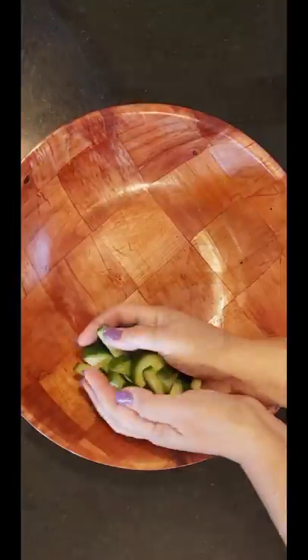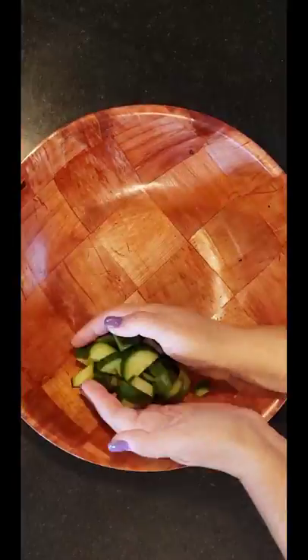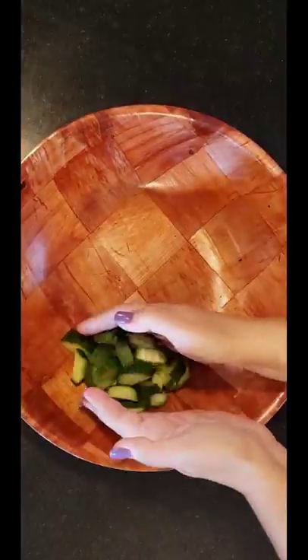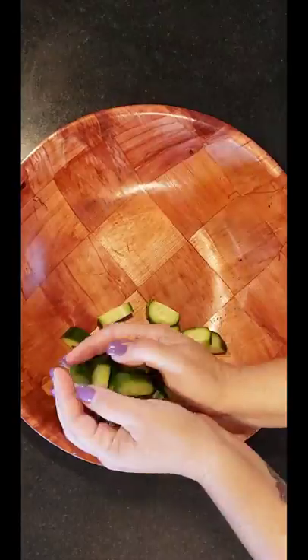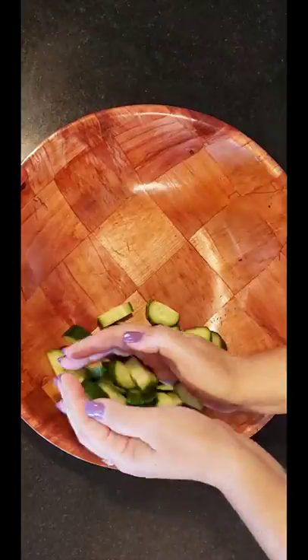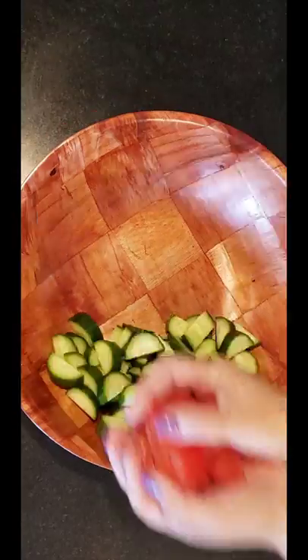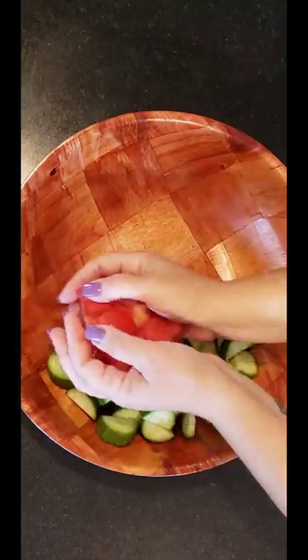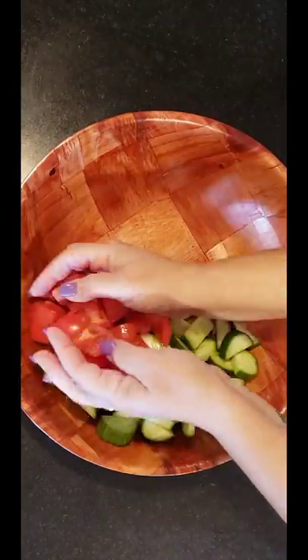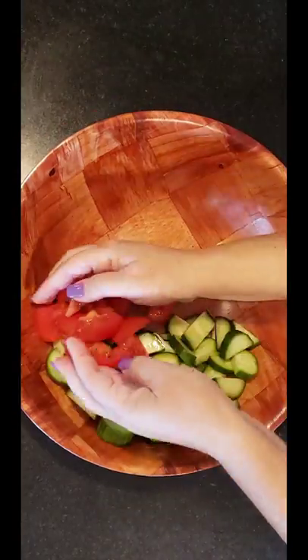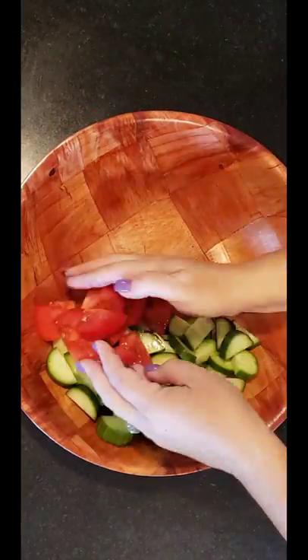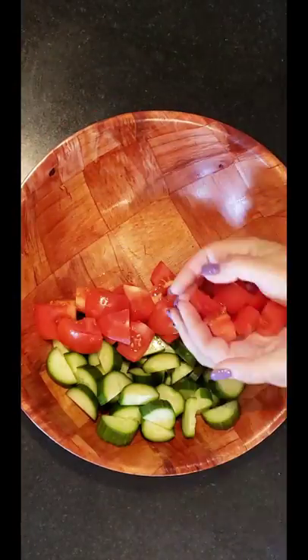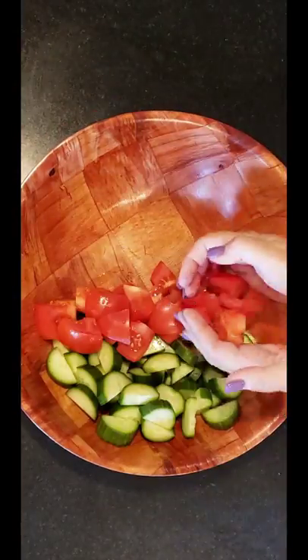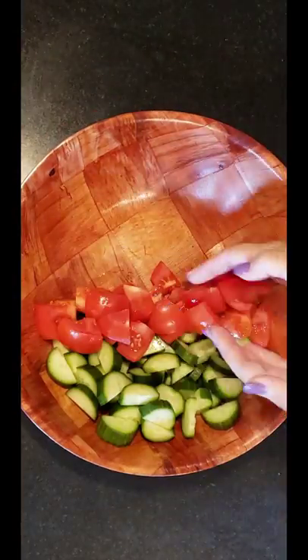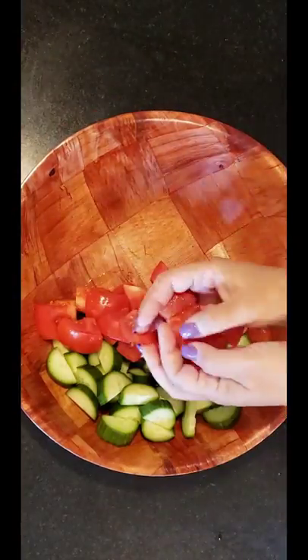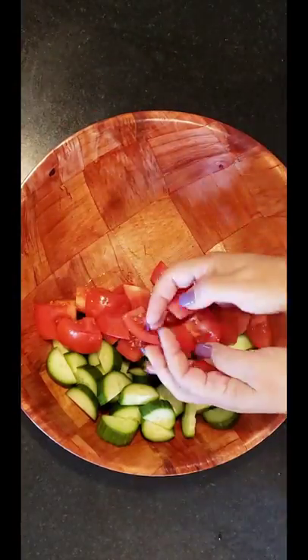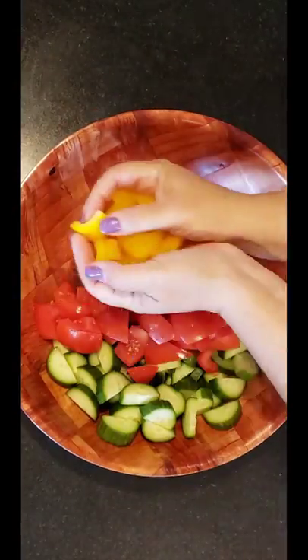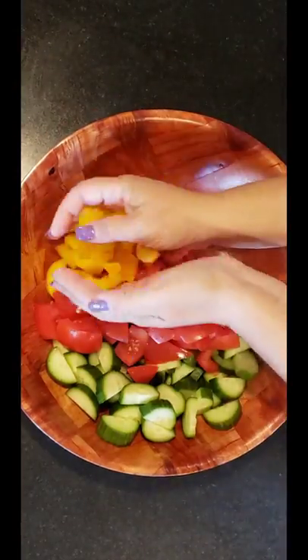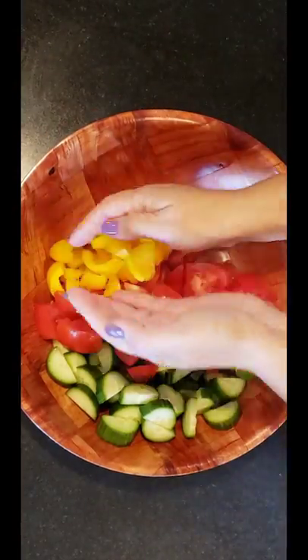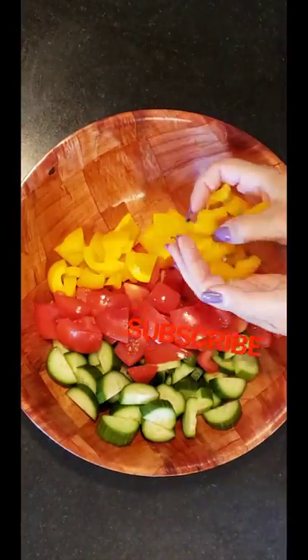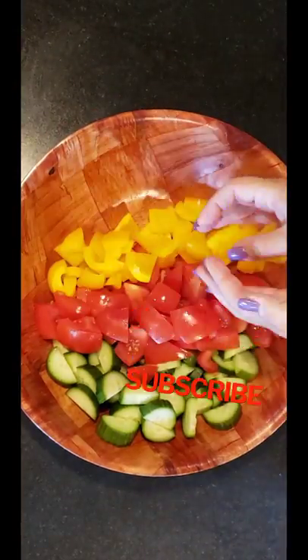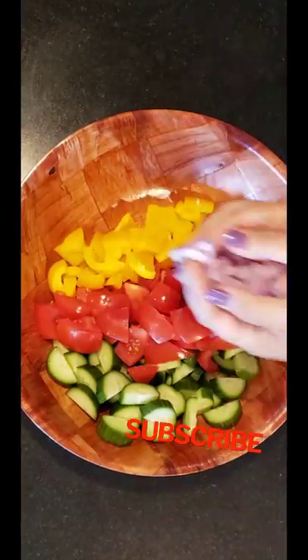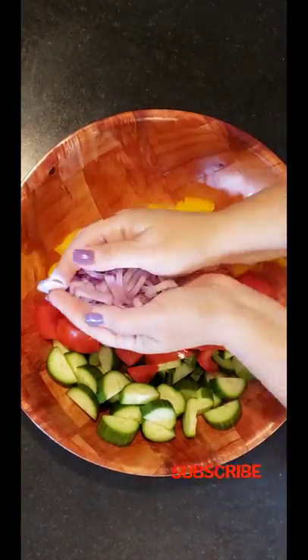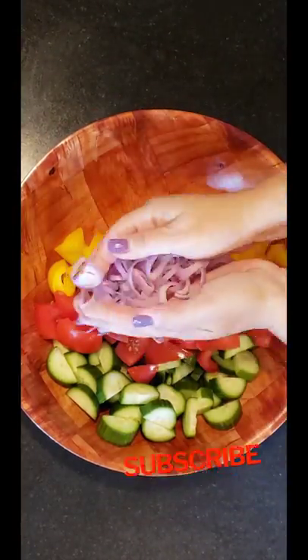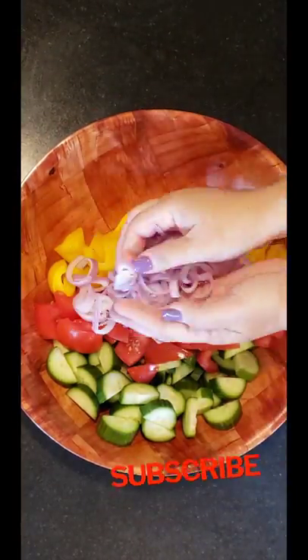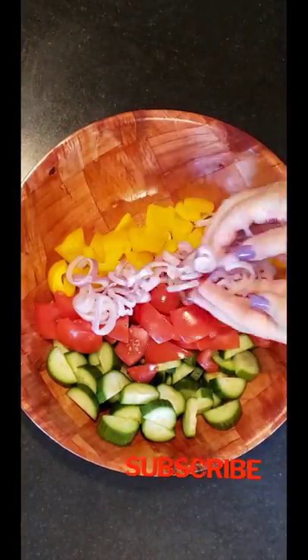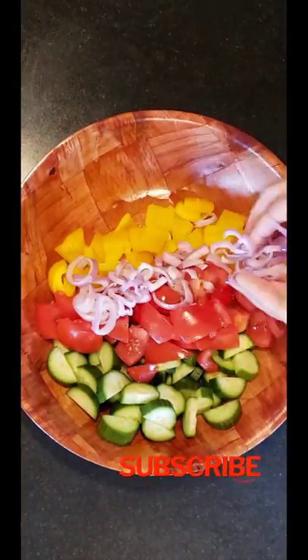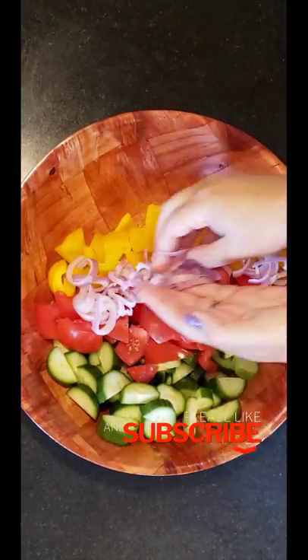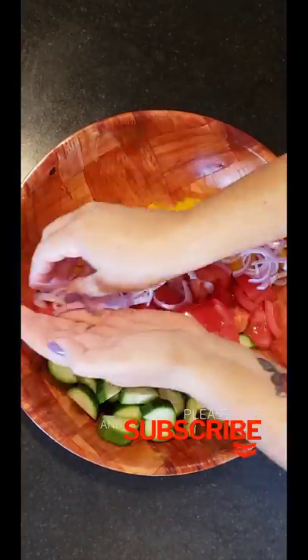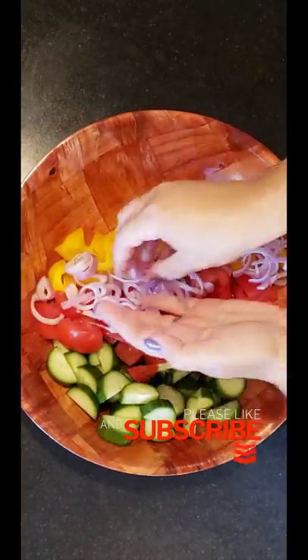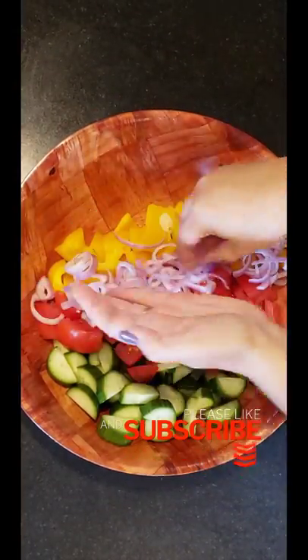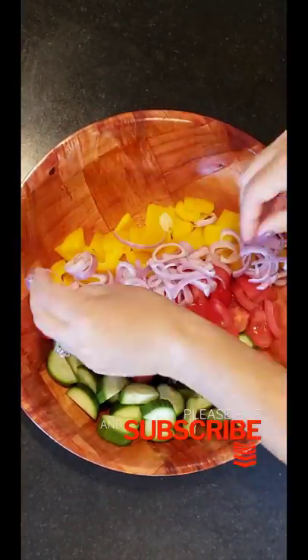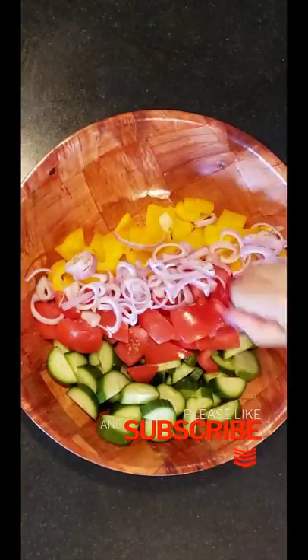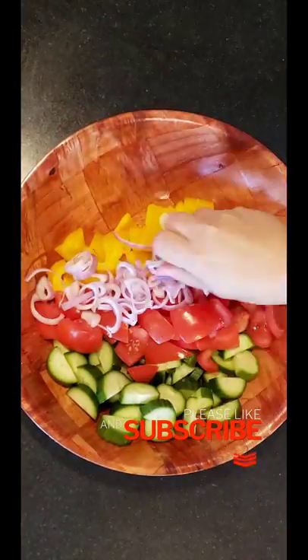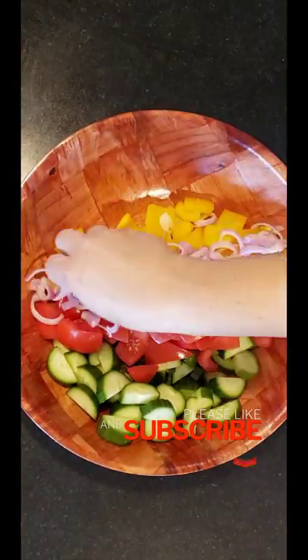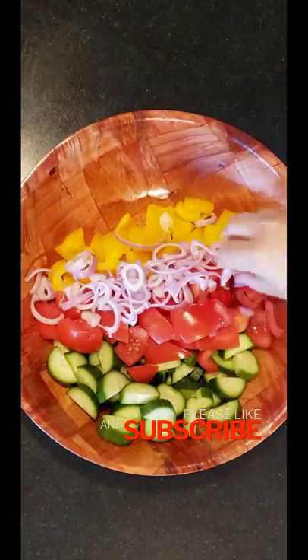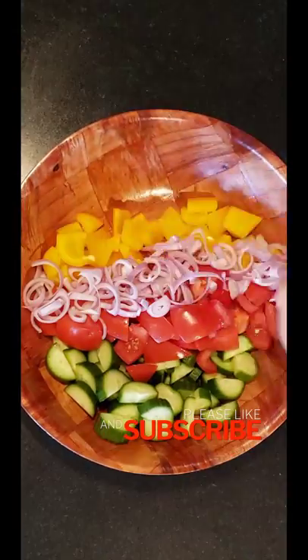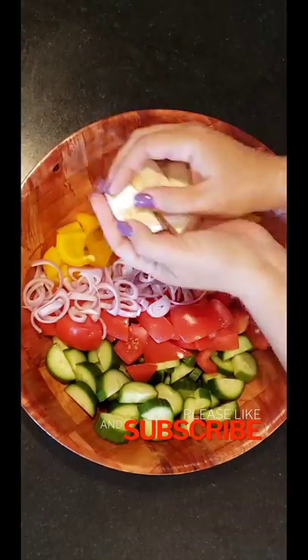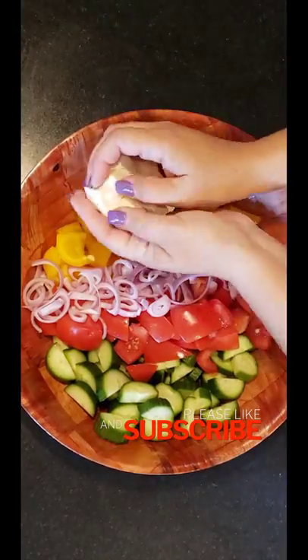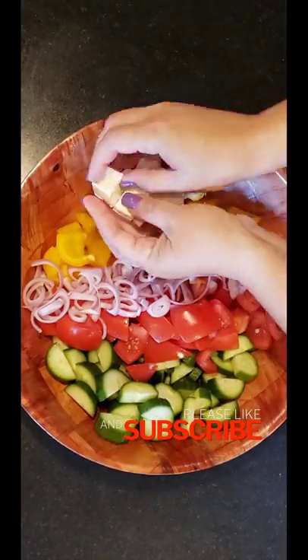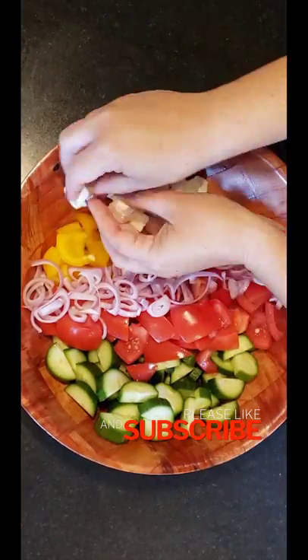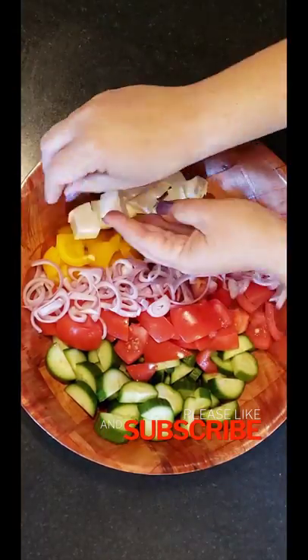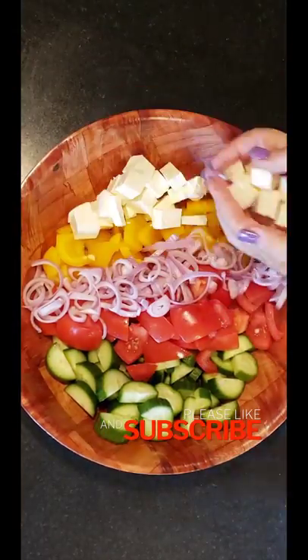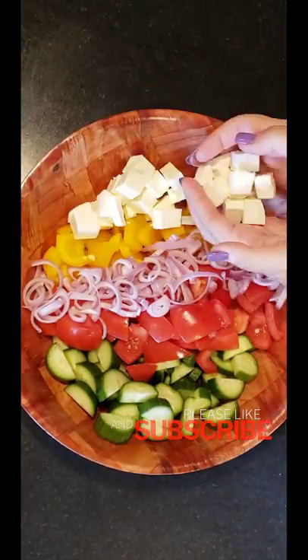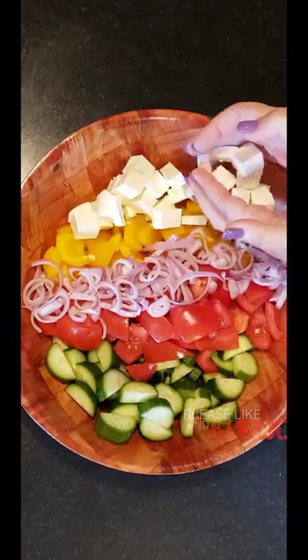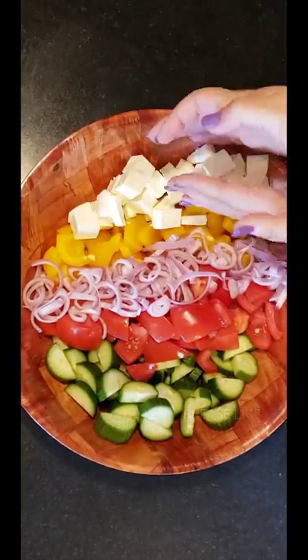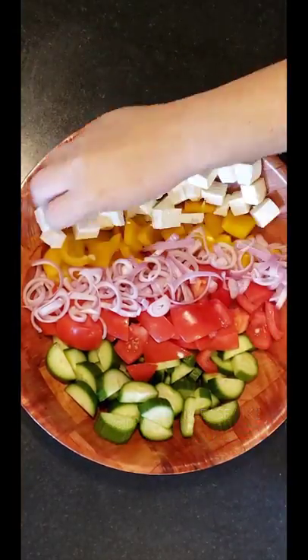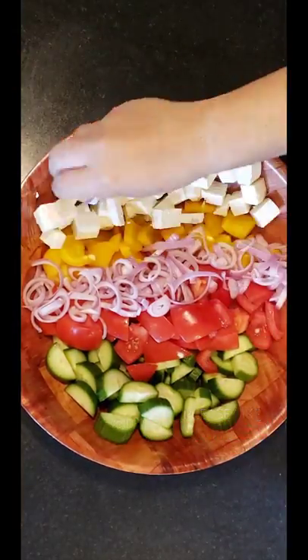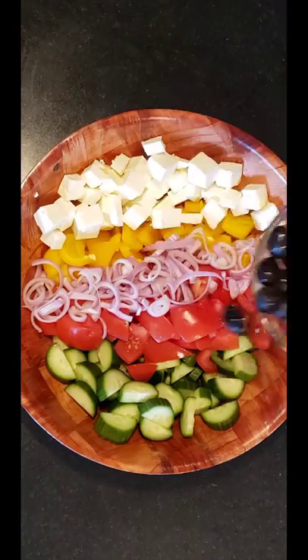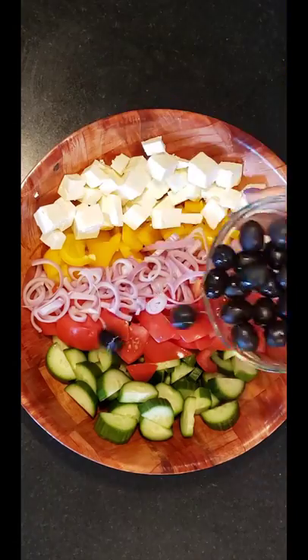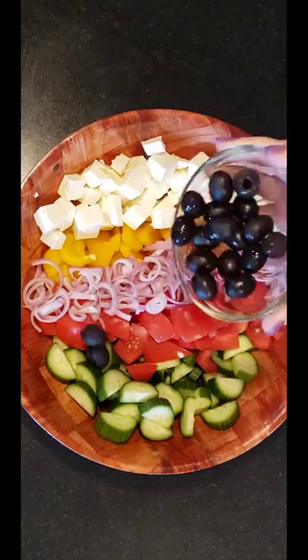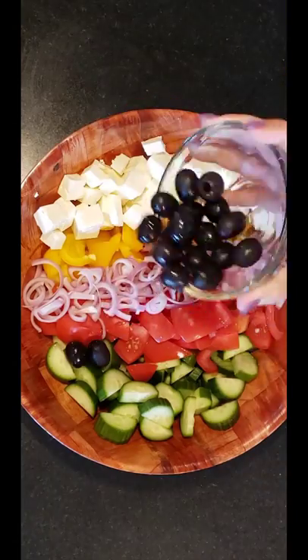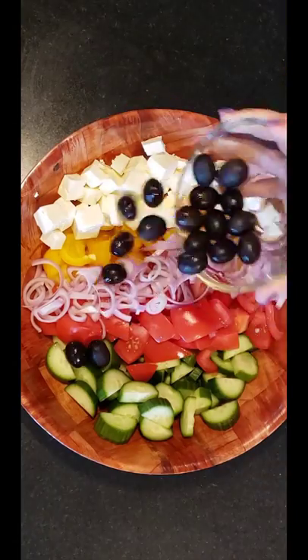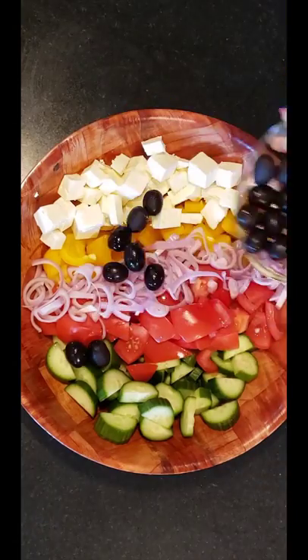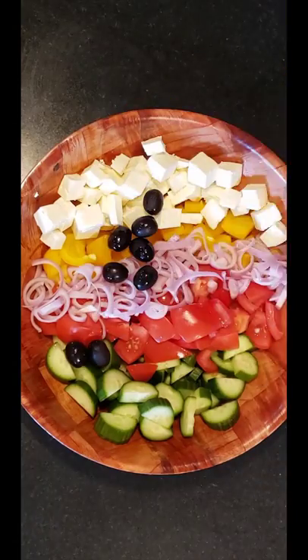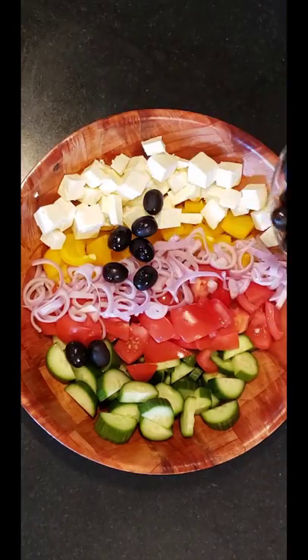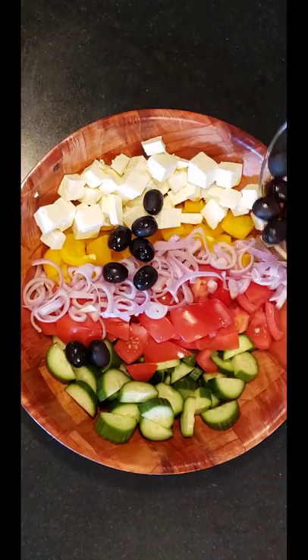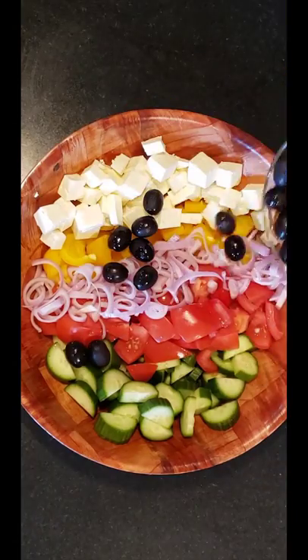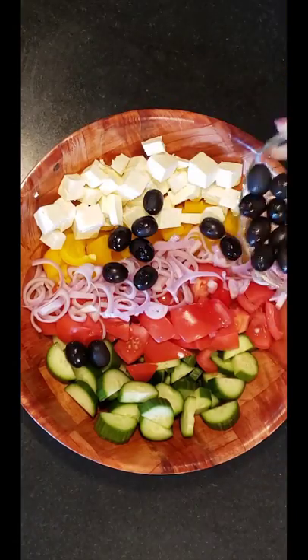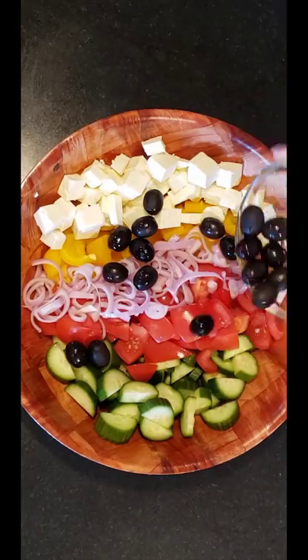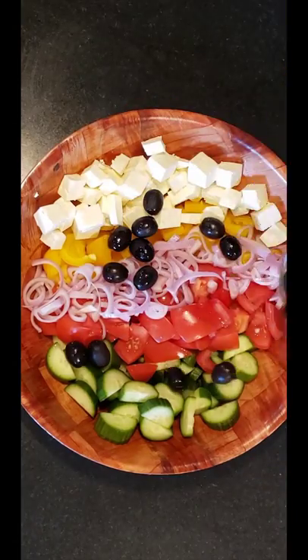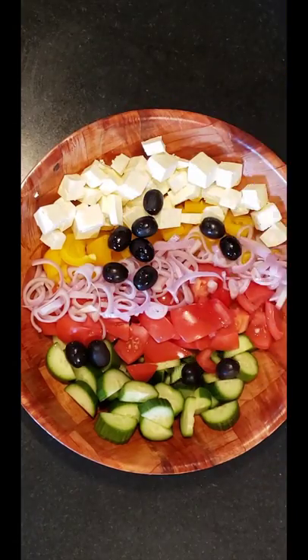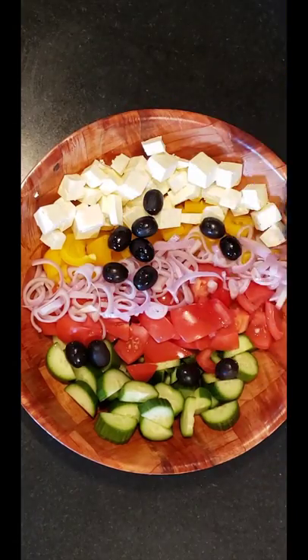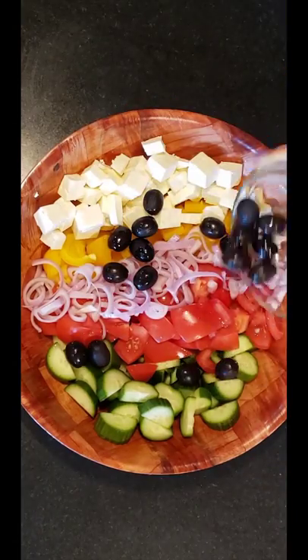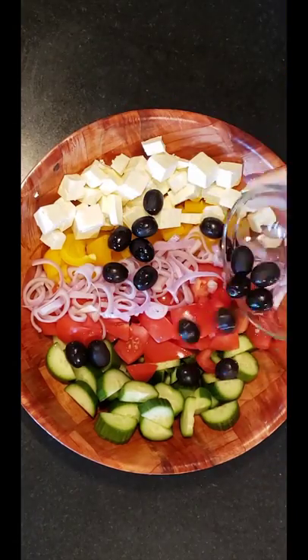Add your ingredients to a bowl. Add half a cup of kalamata olives.